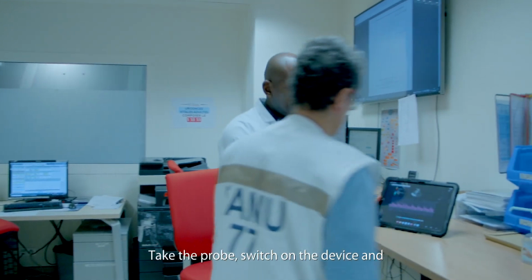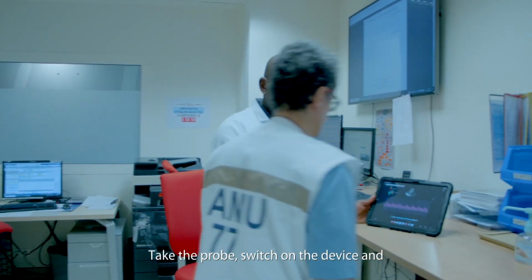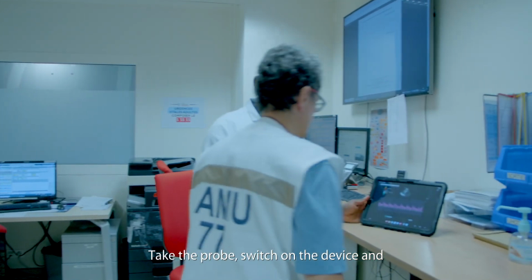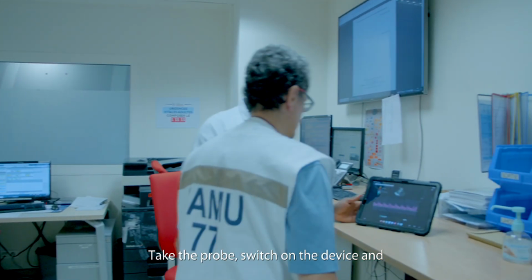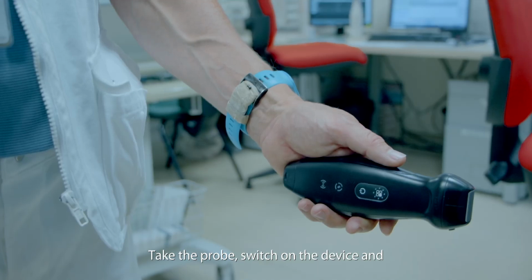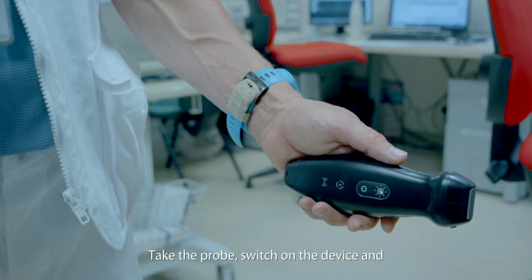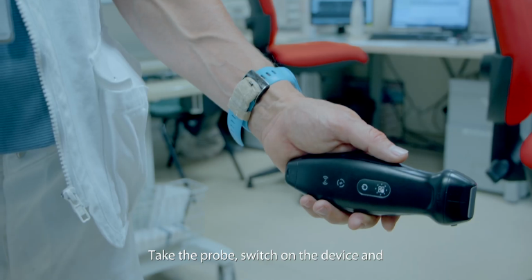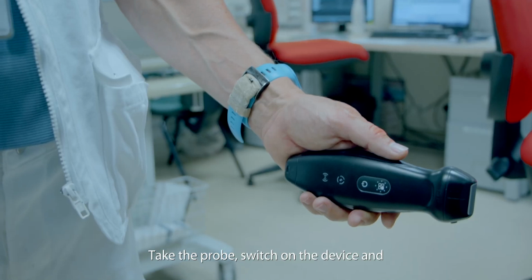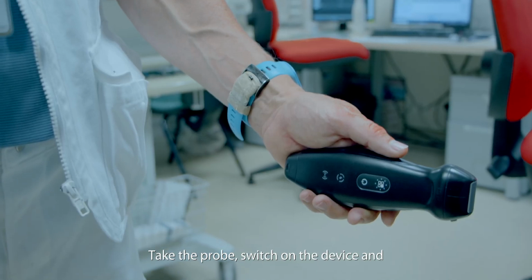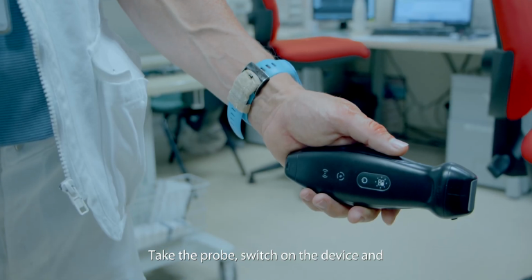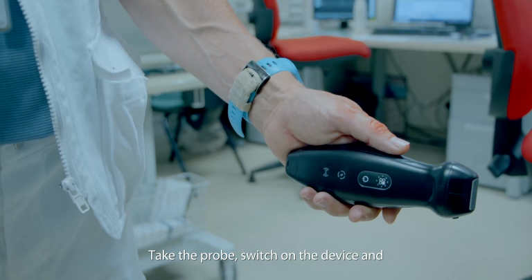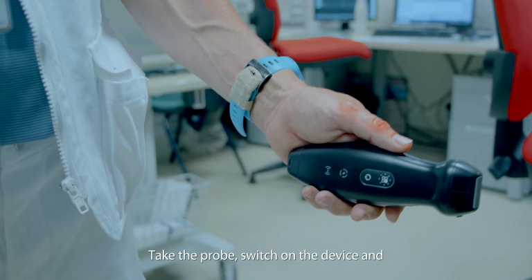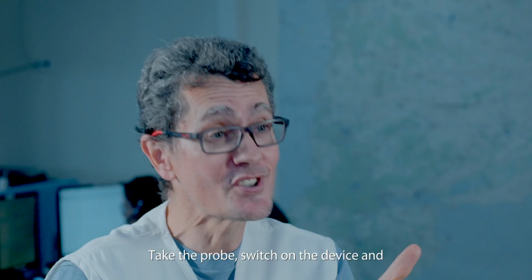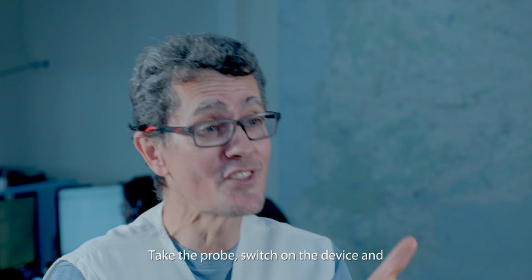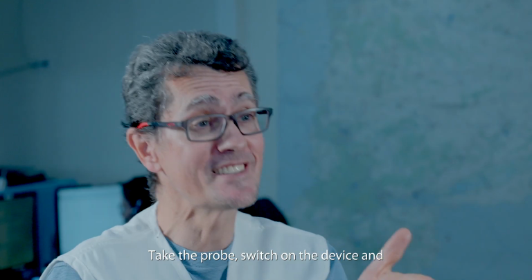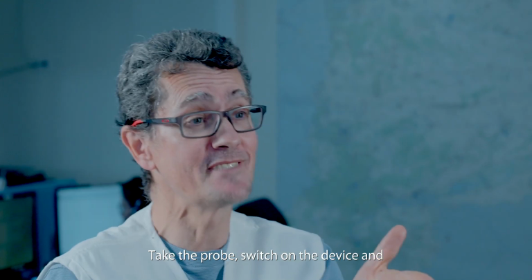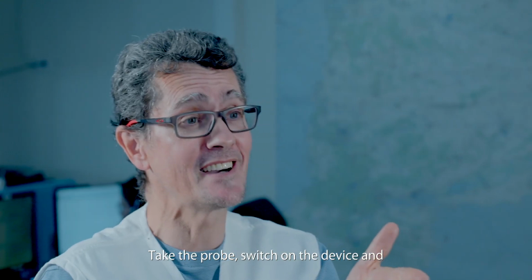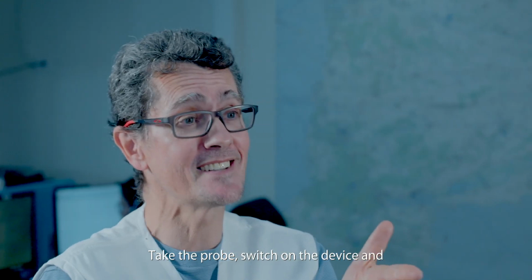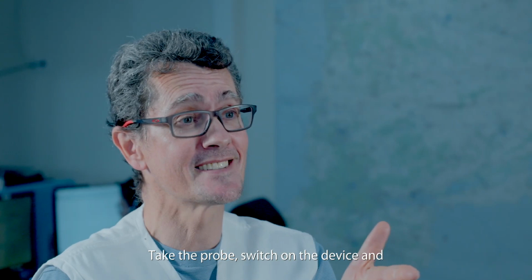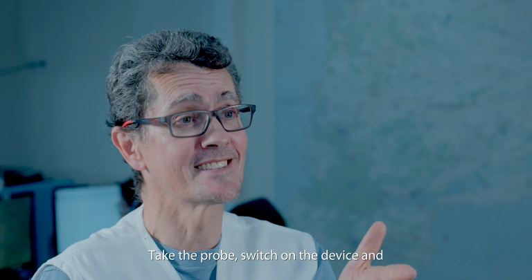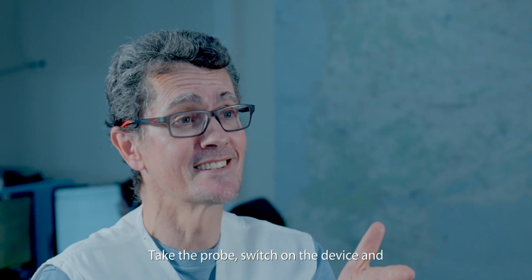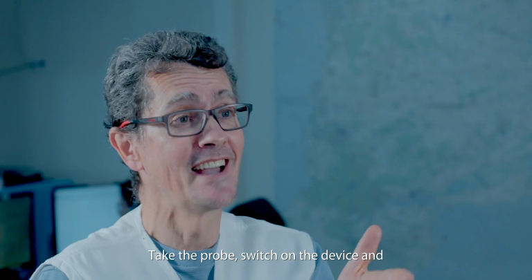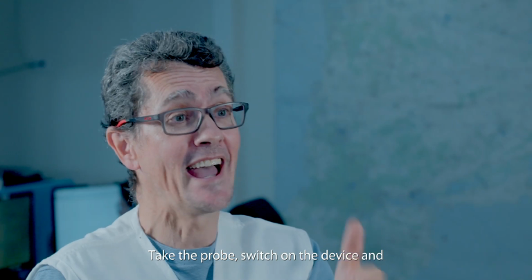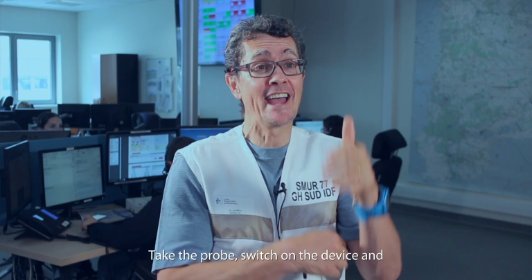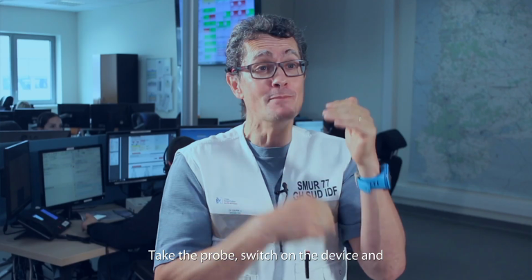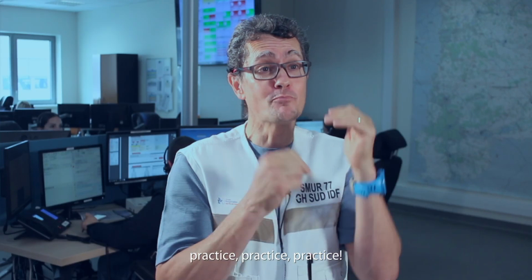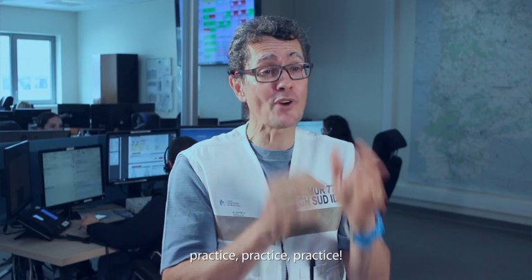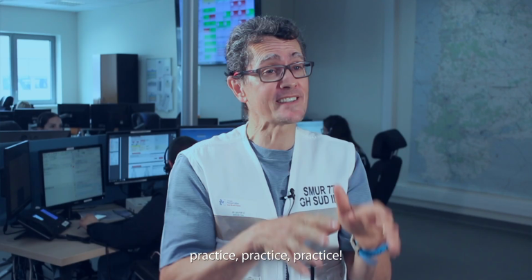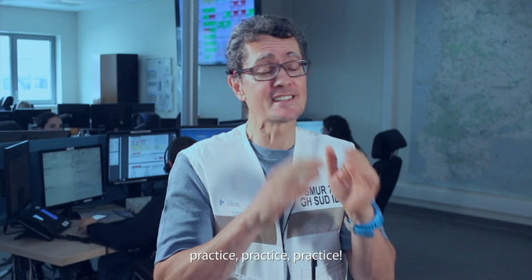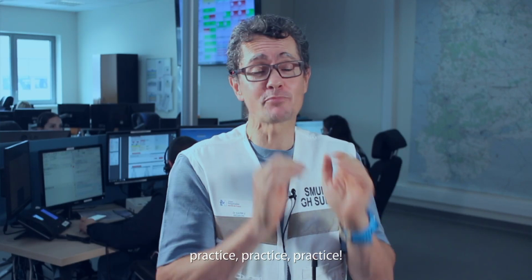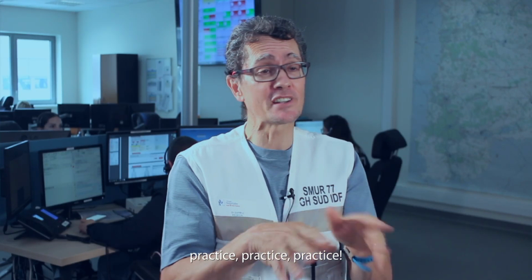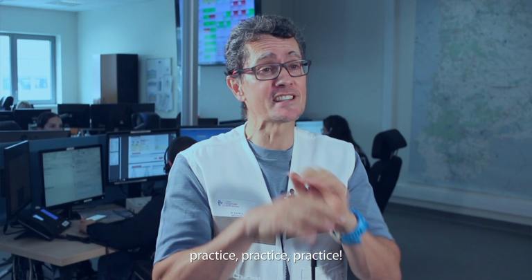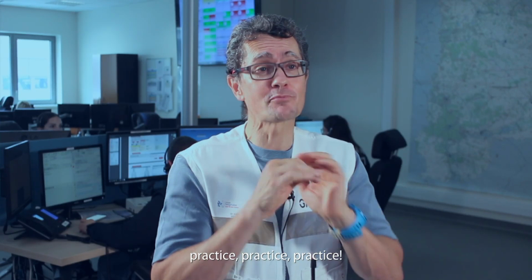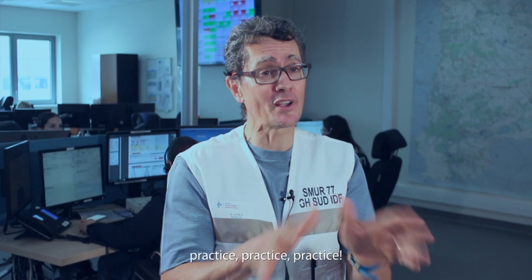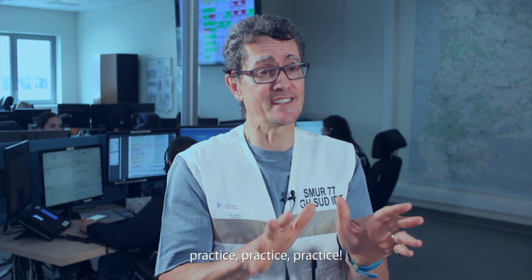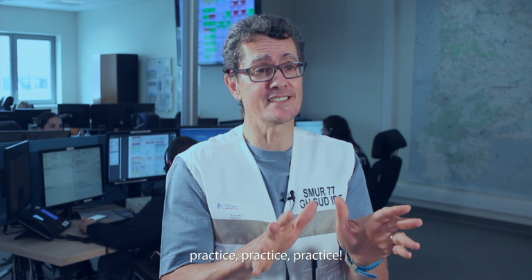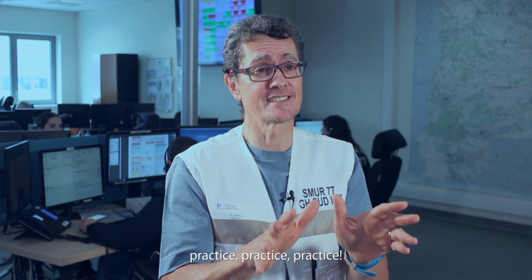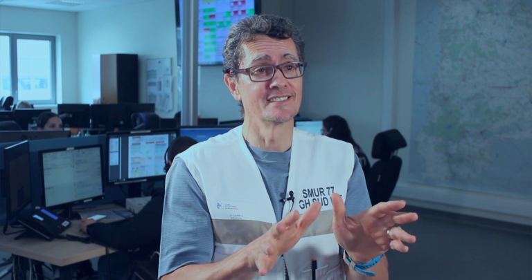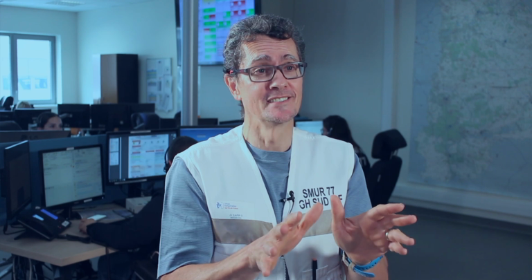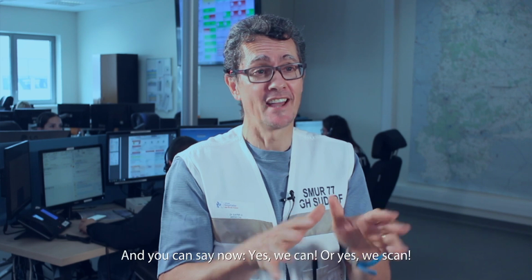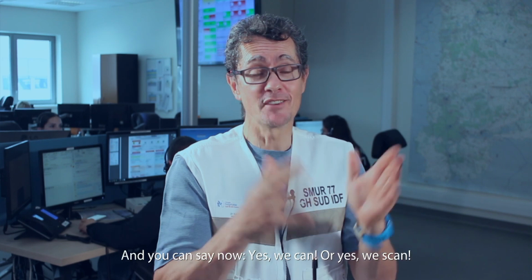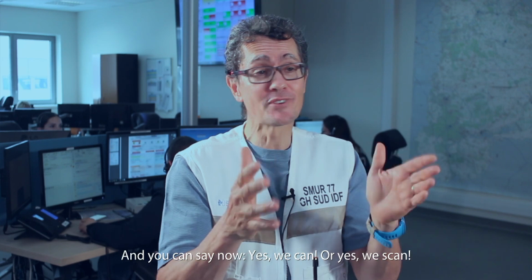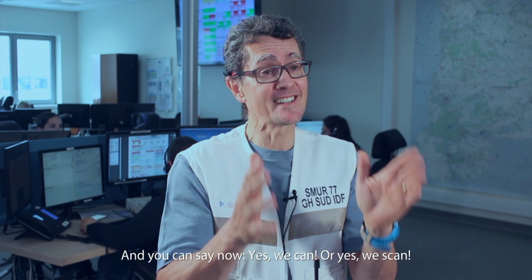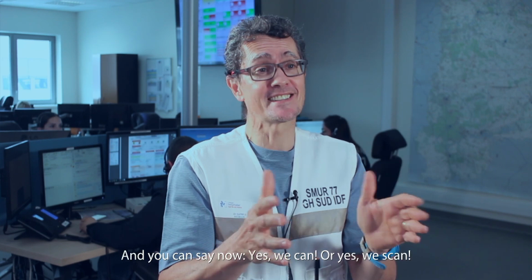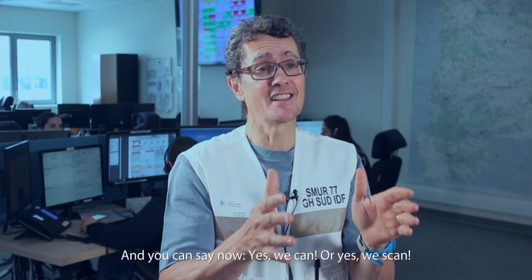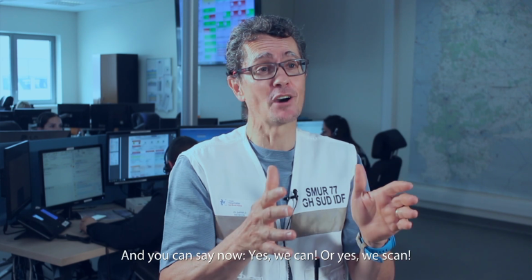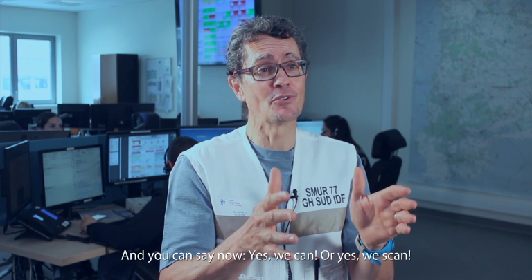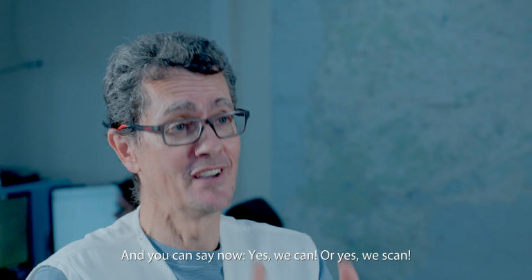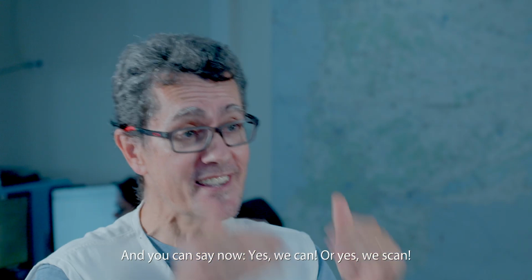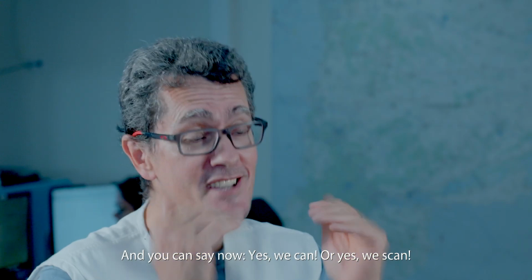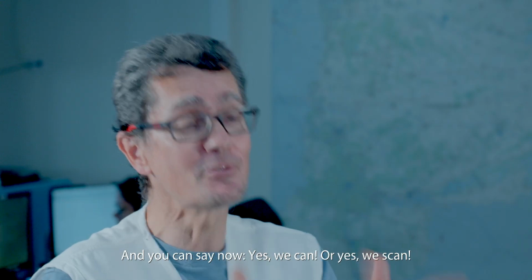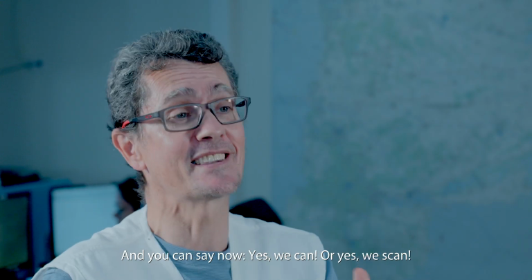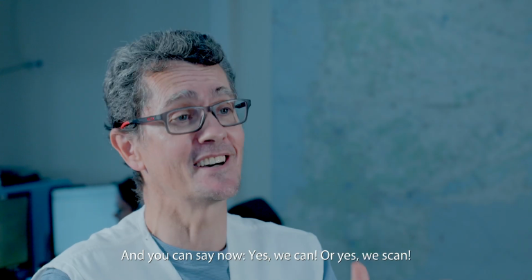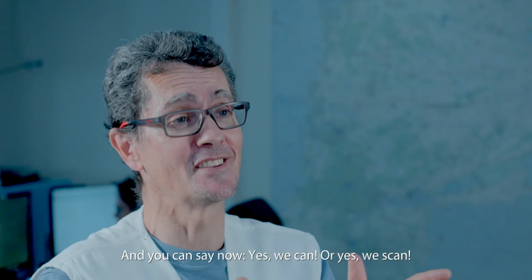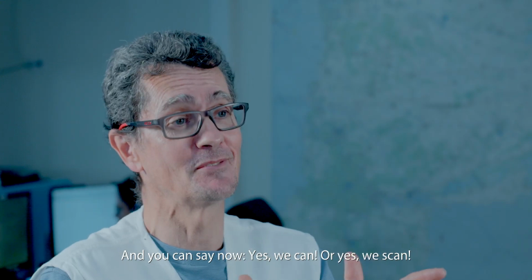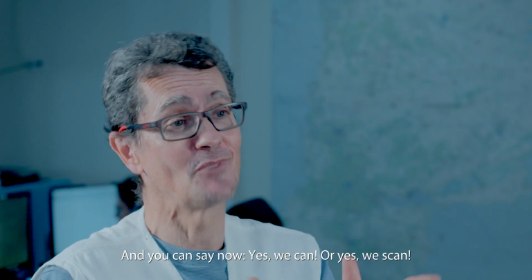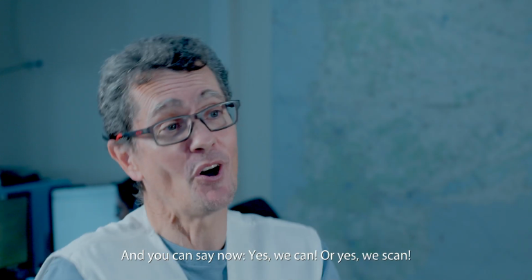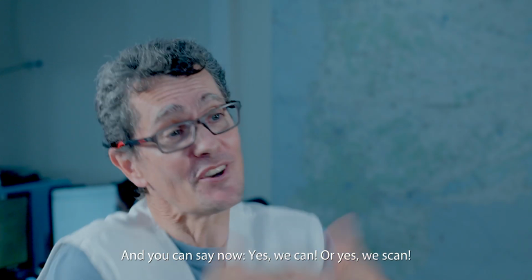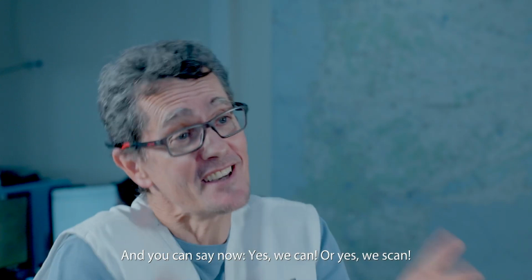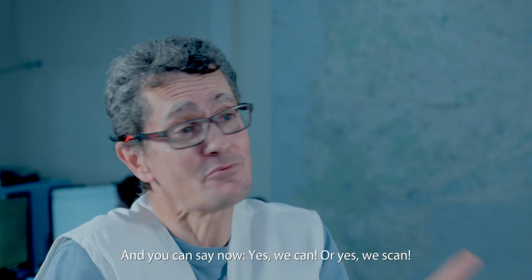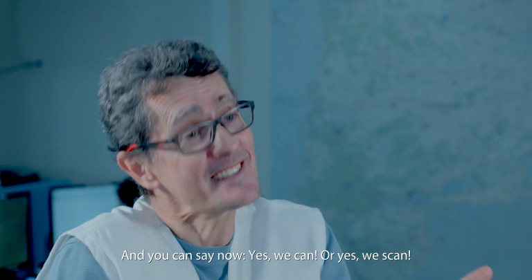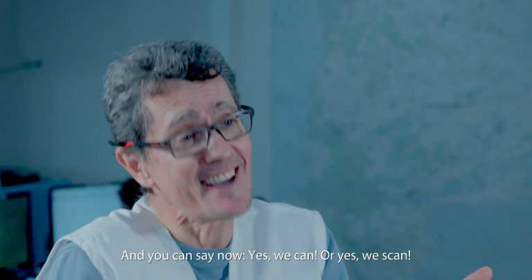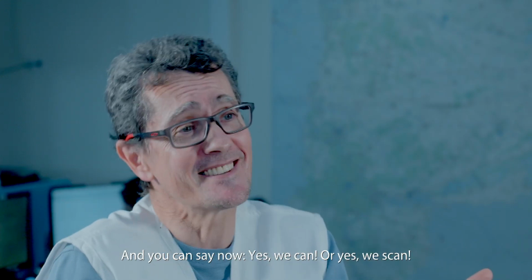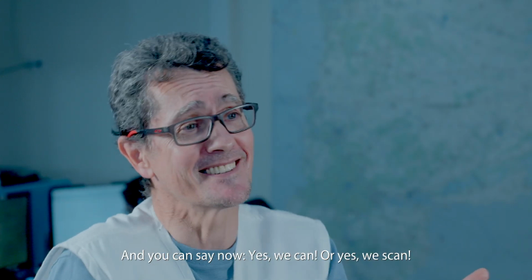Take the probe, switch on the device and practice, practice, practice. And you can say now: yes we can, or yes we scan. To make a motion!